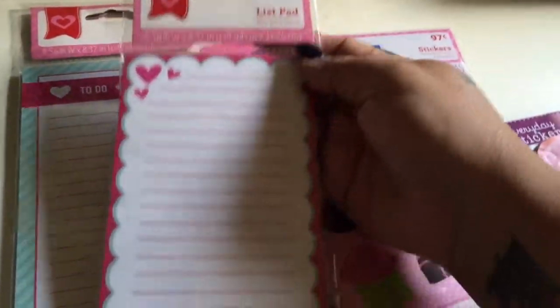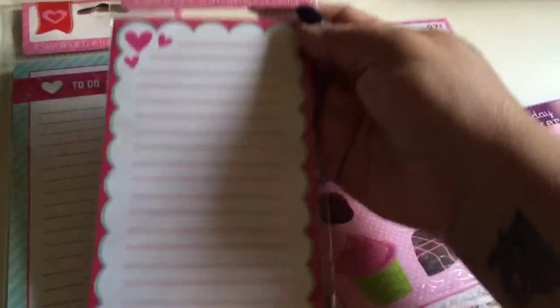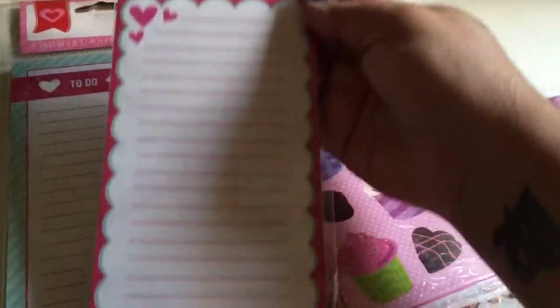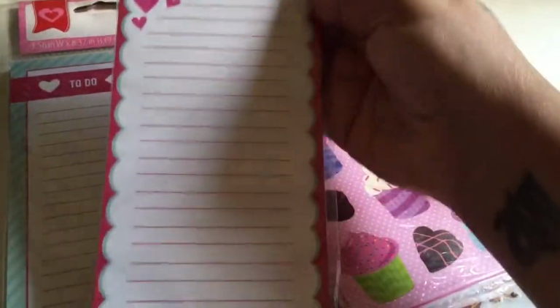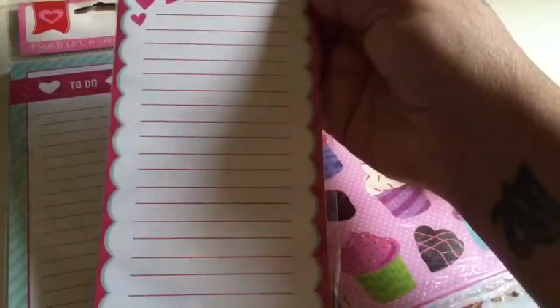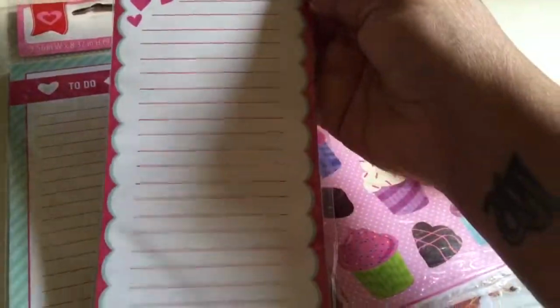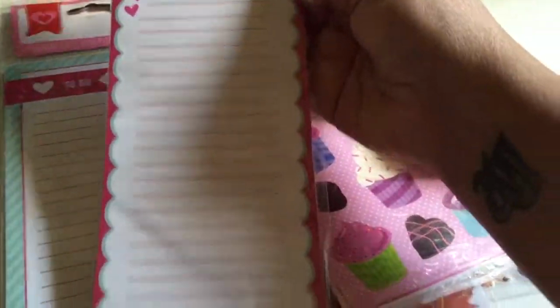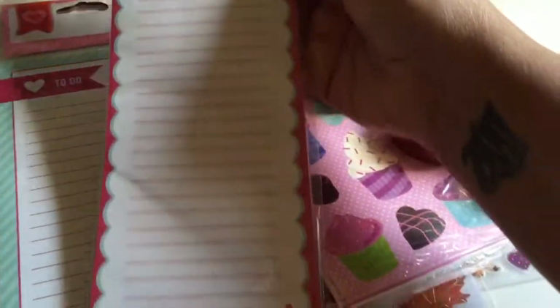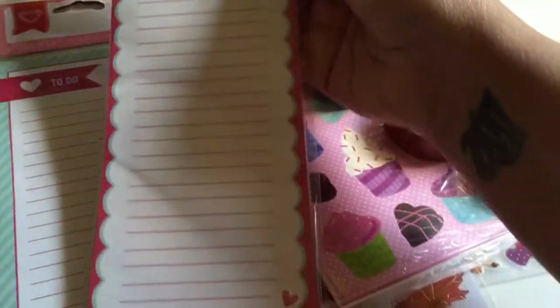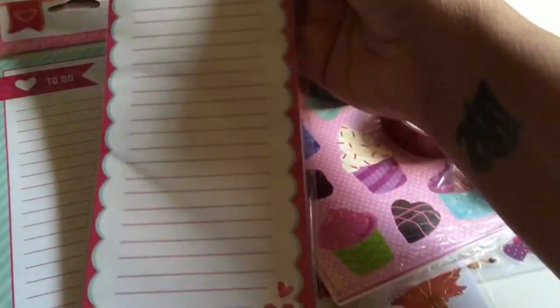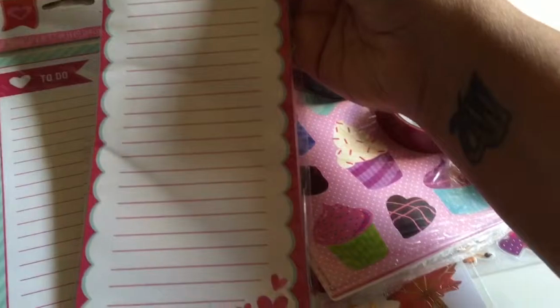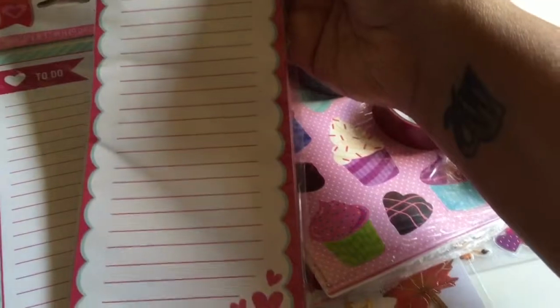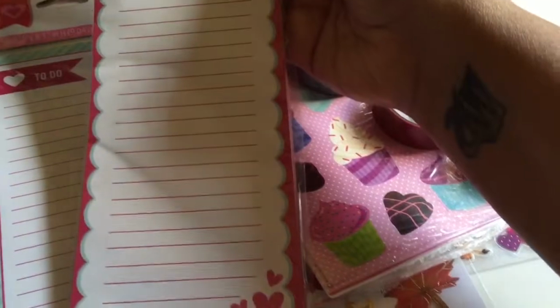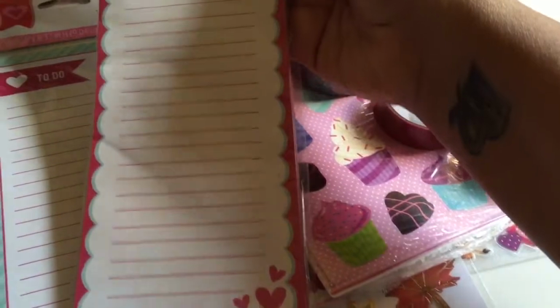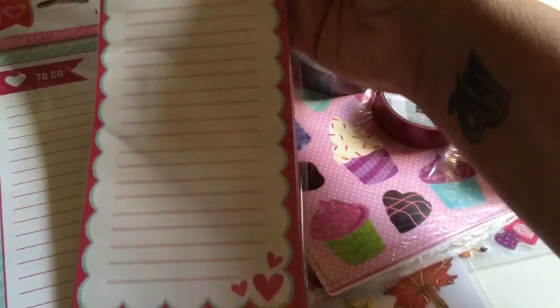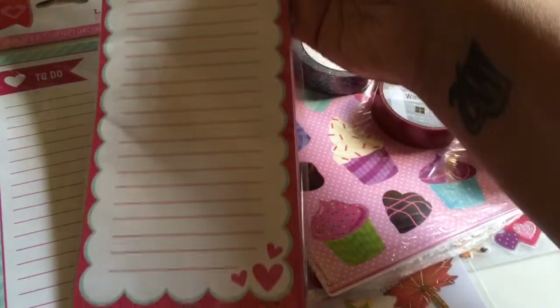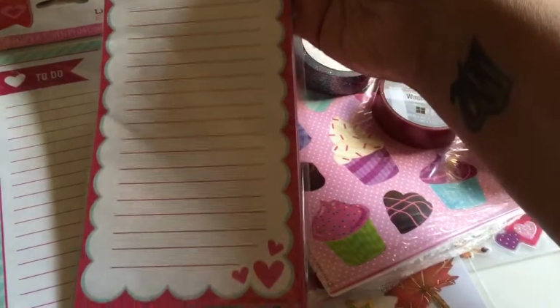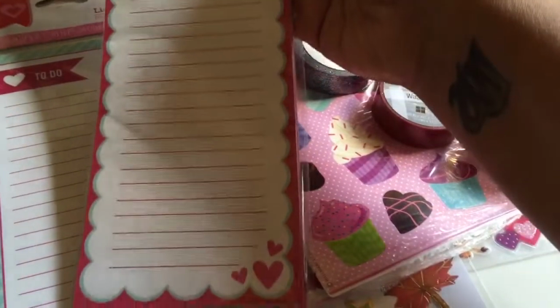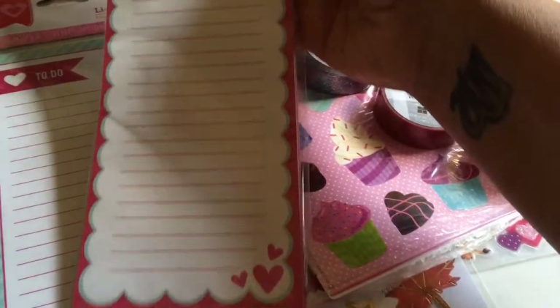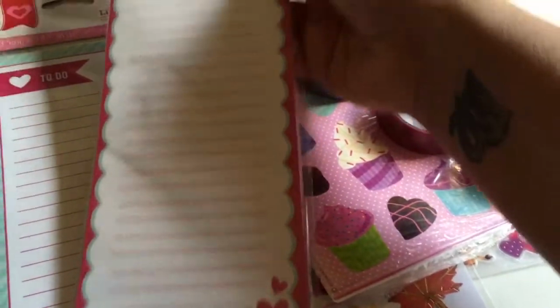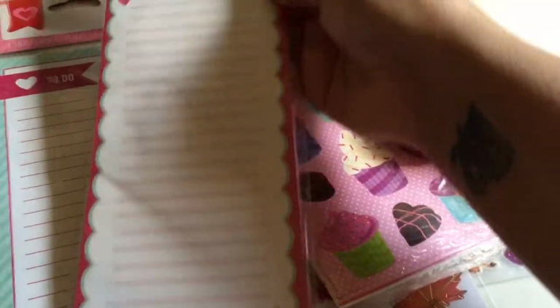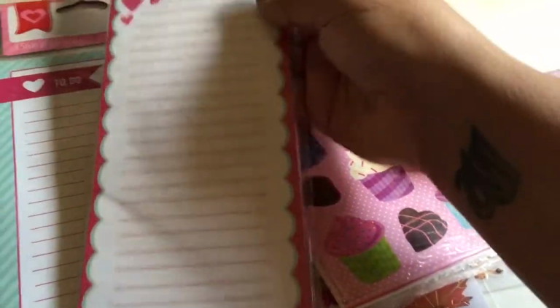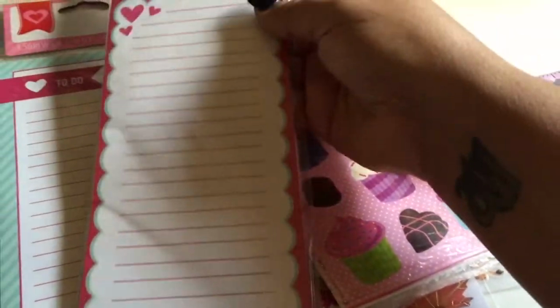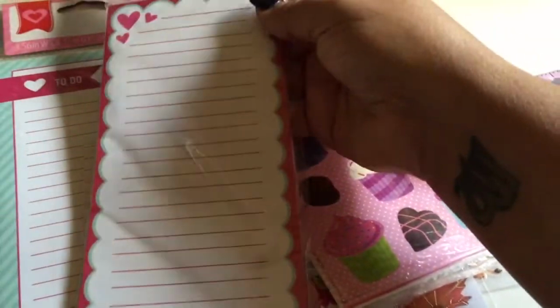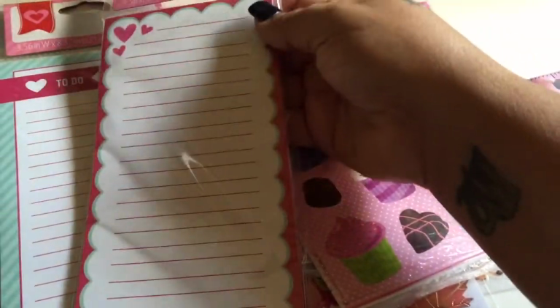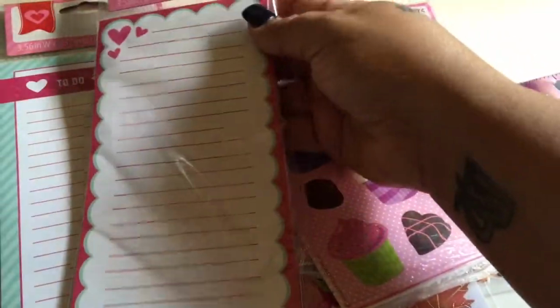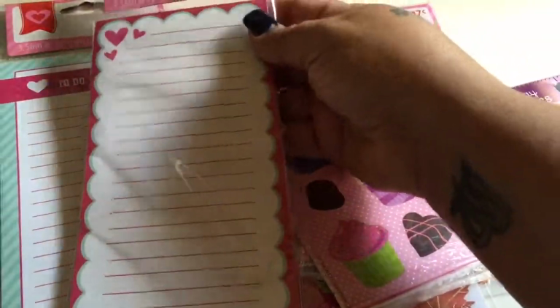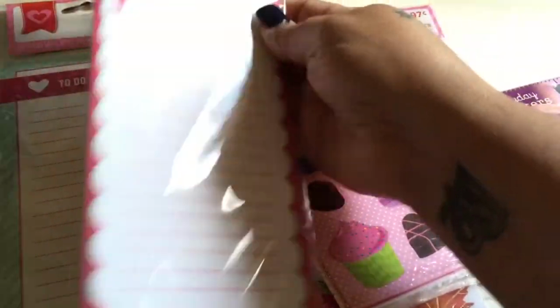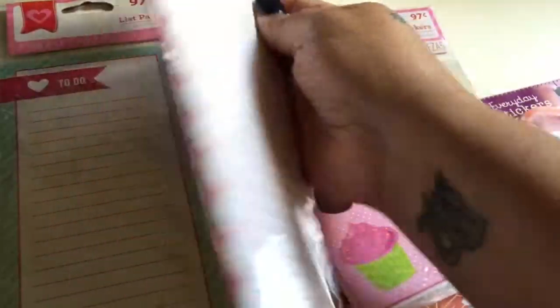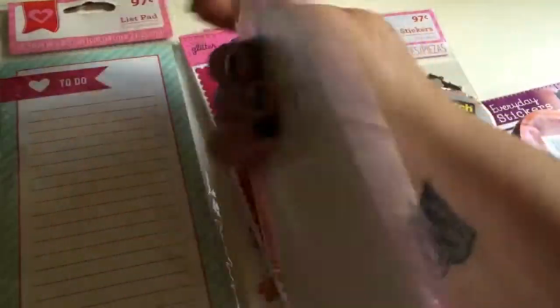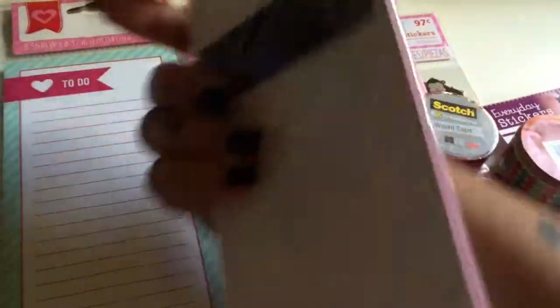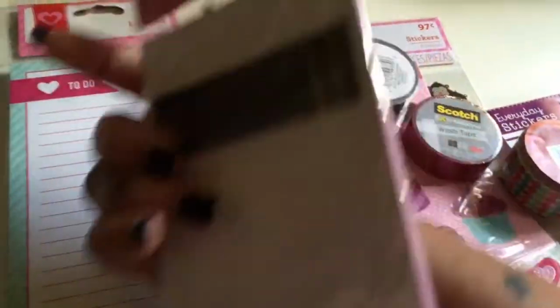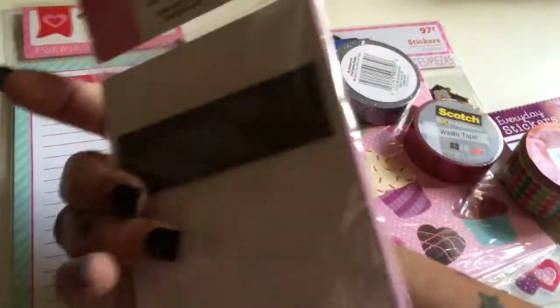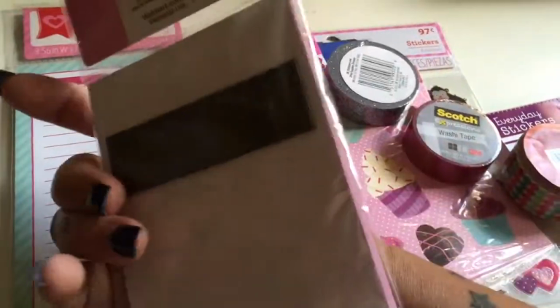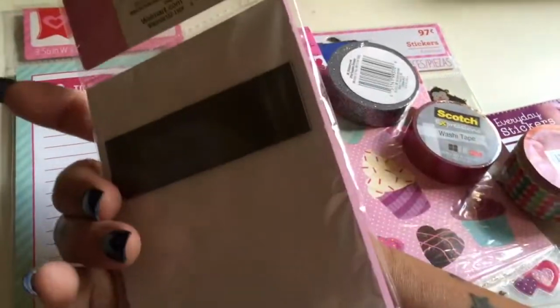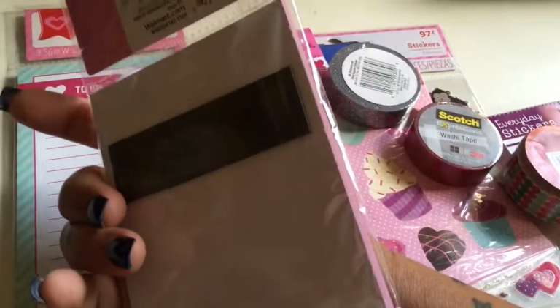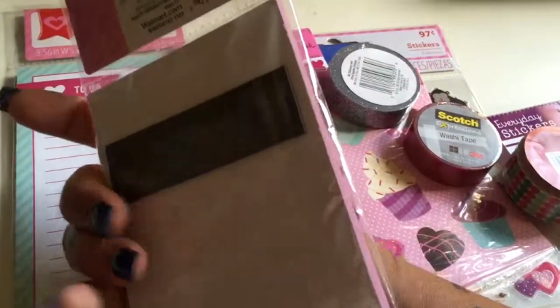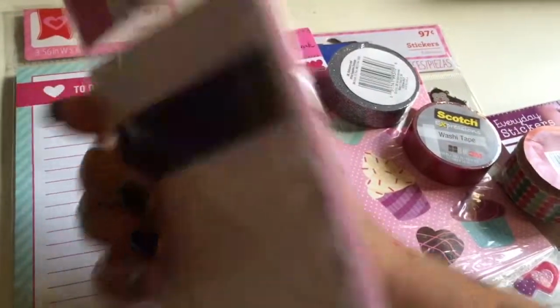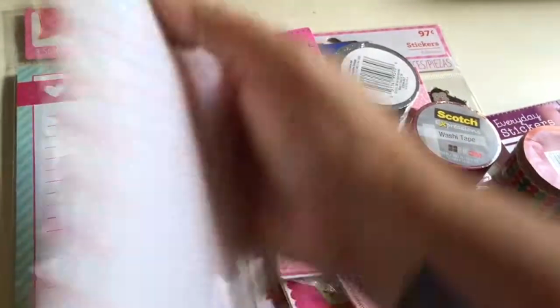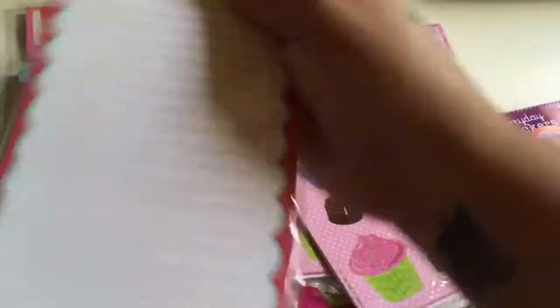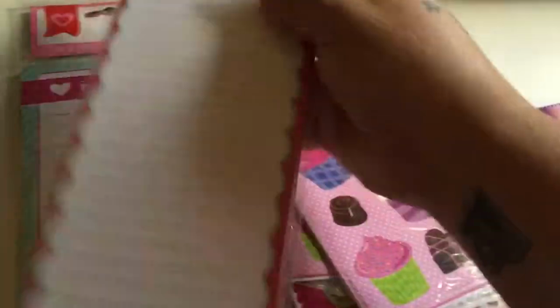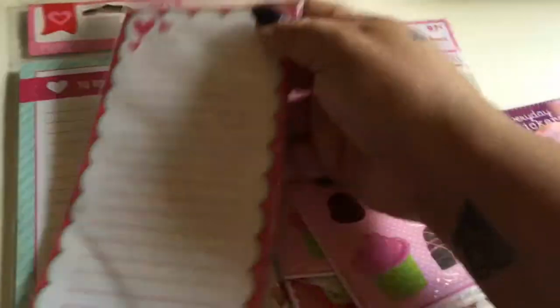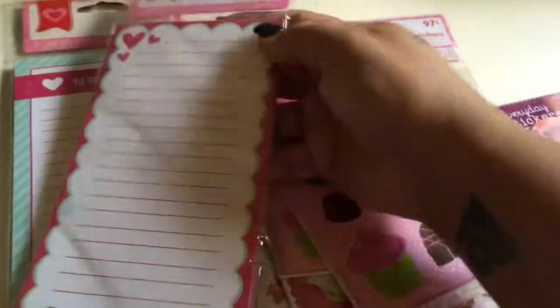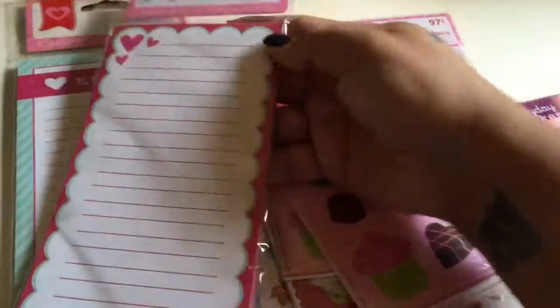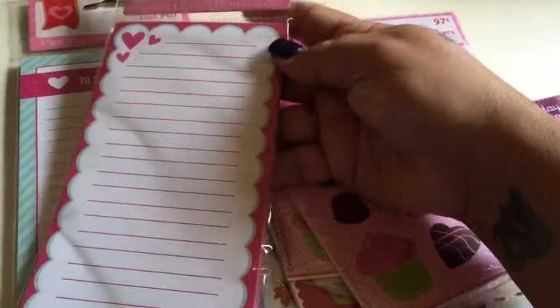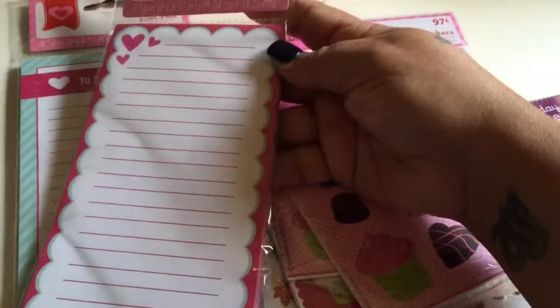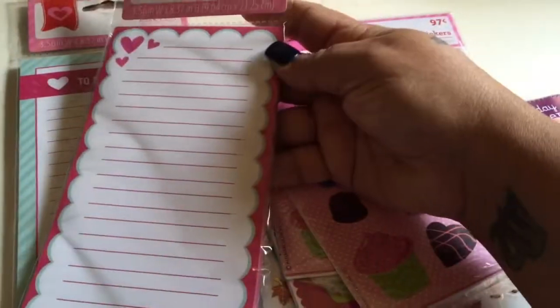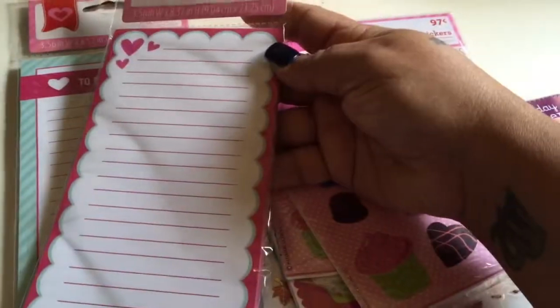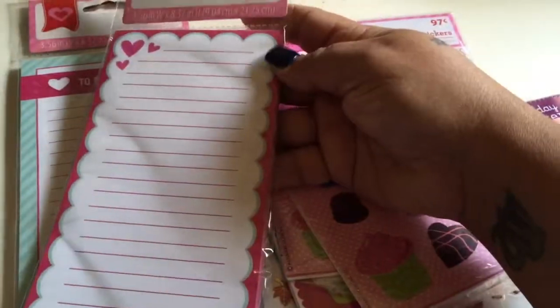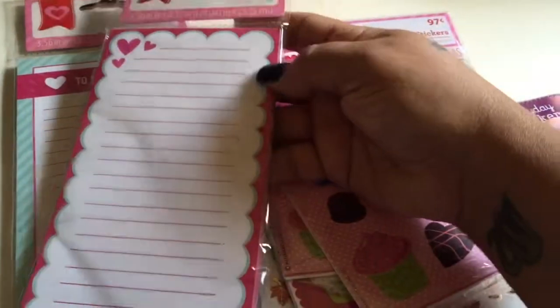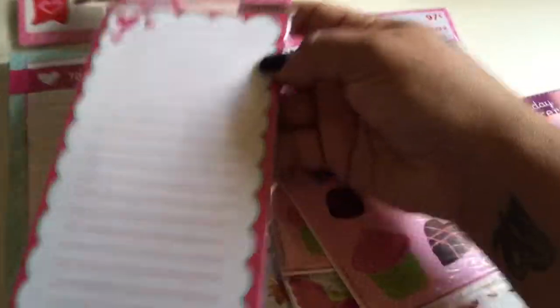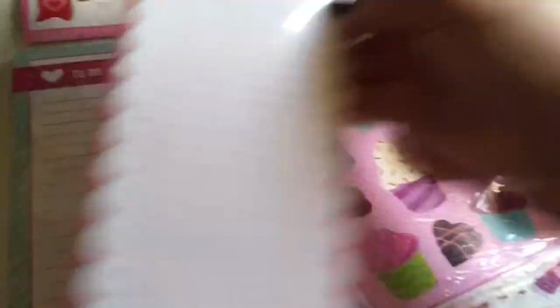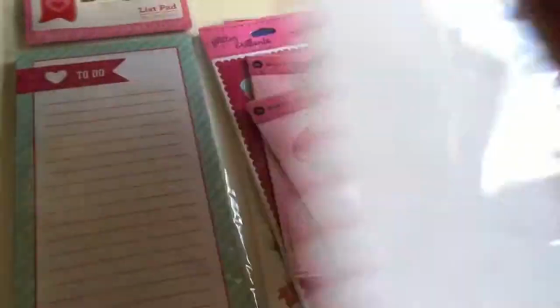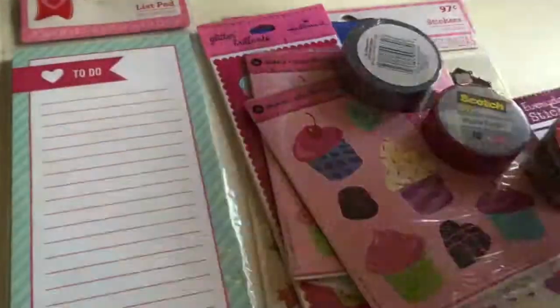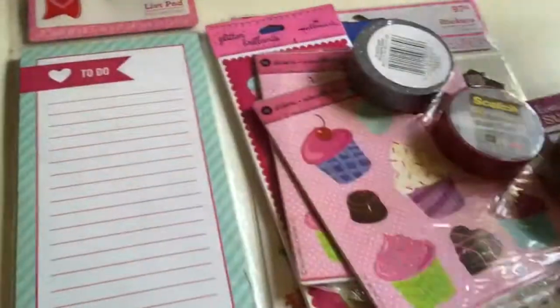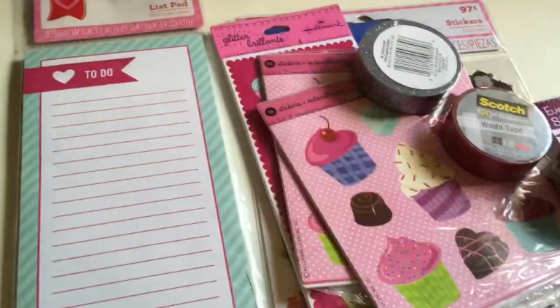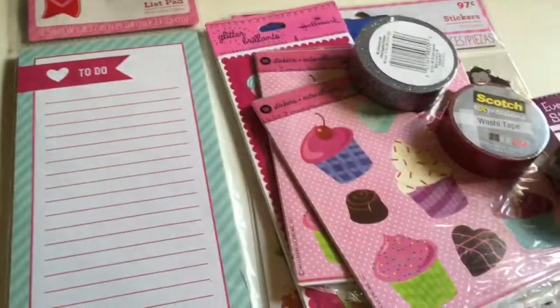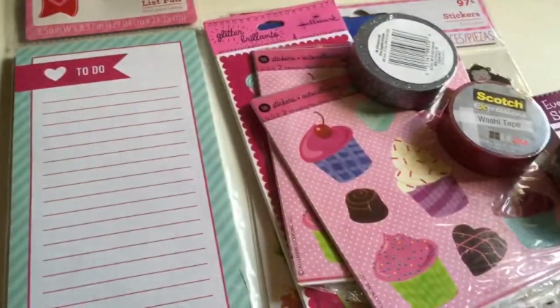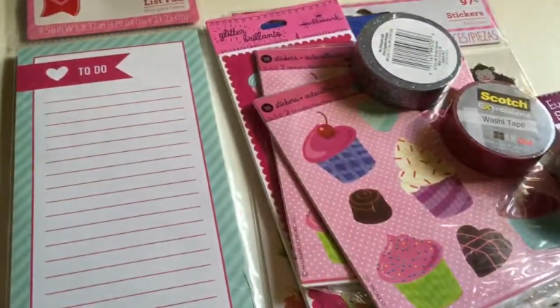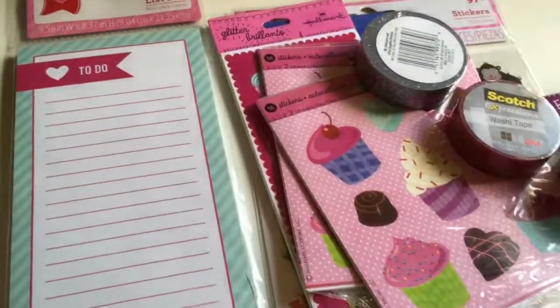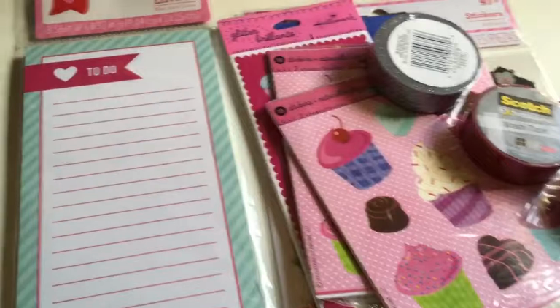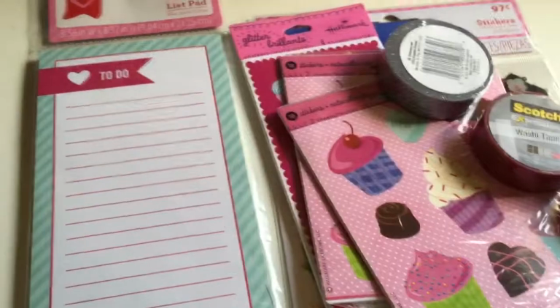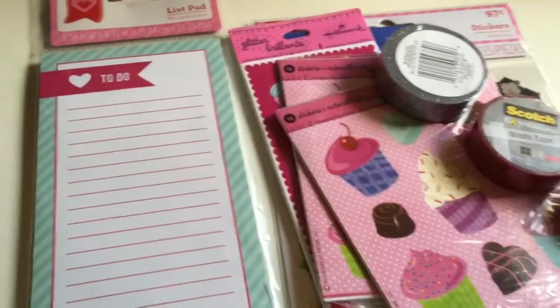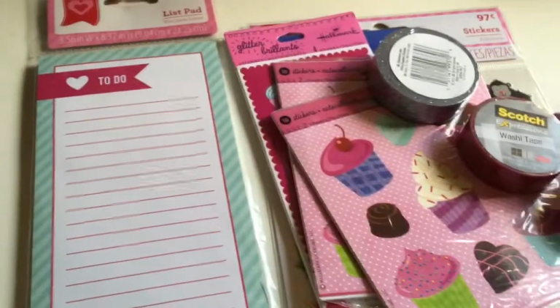I got yet another notepad, also 97 cents. They're all magnetized. You can never have too many of those.